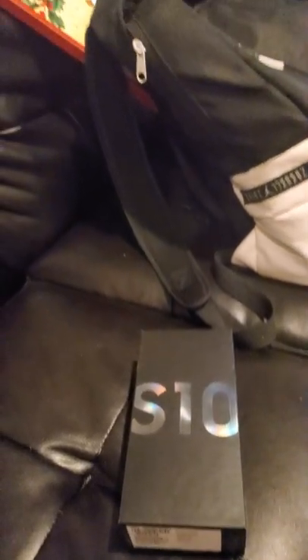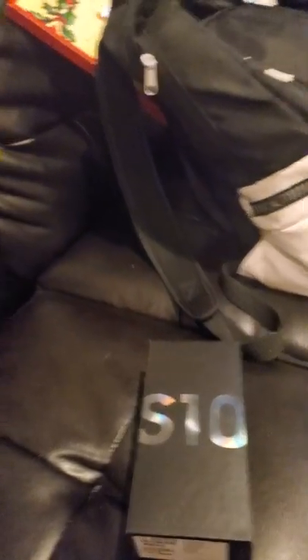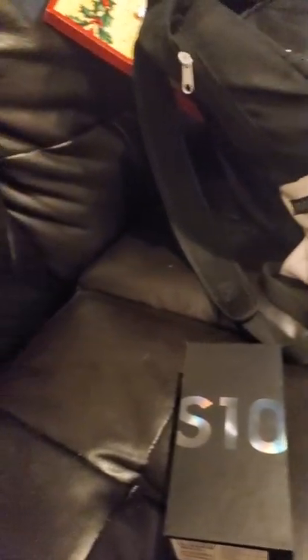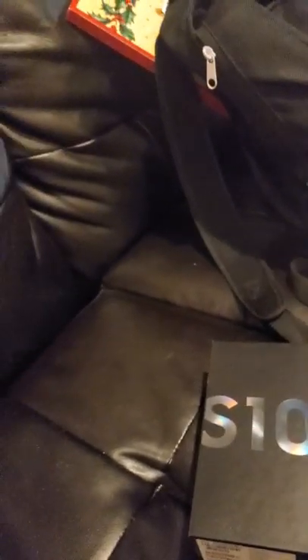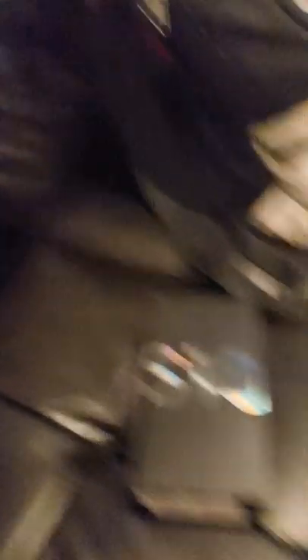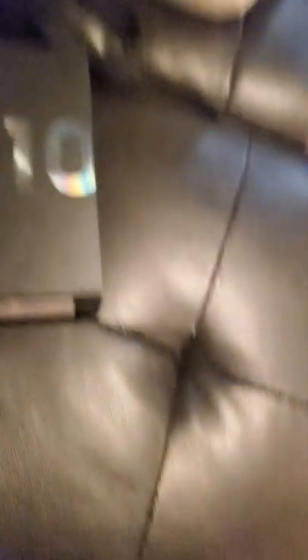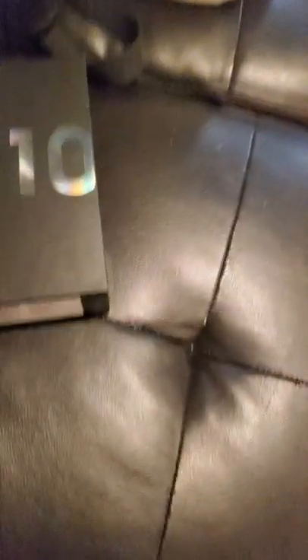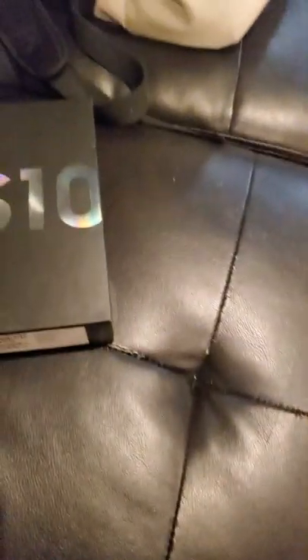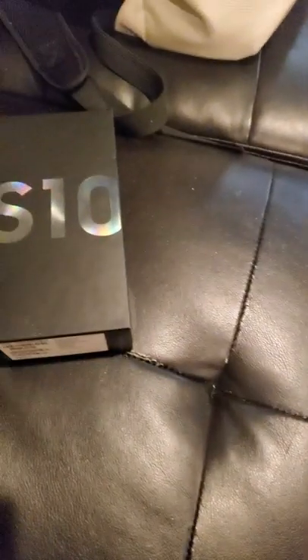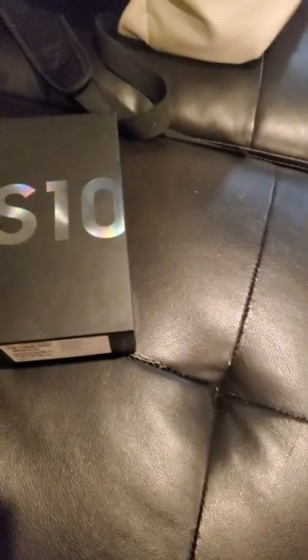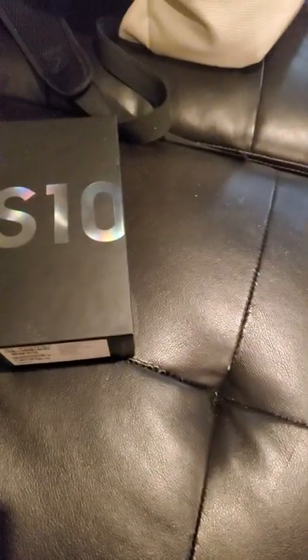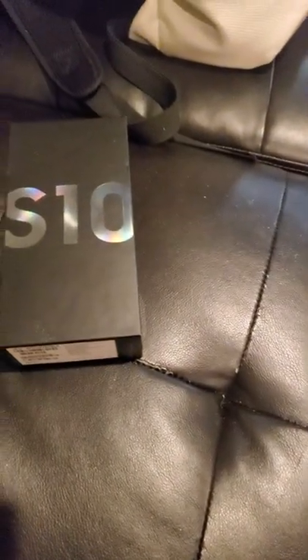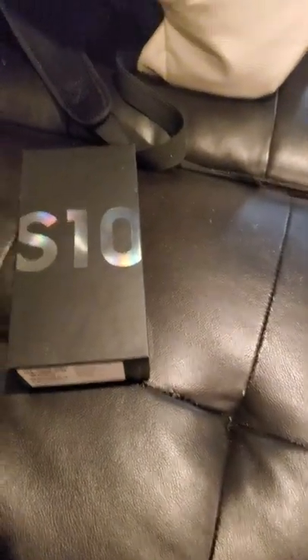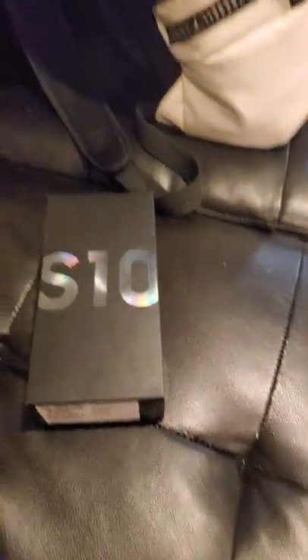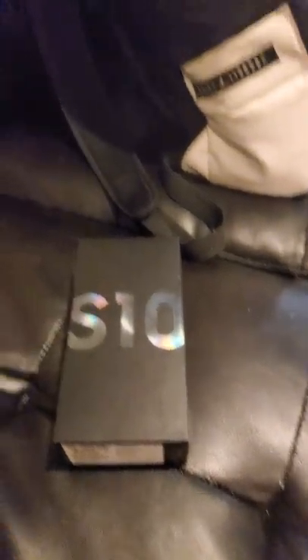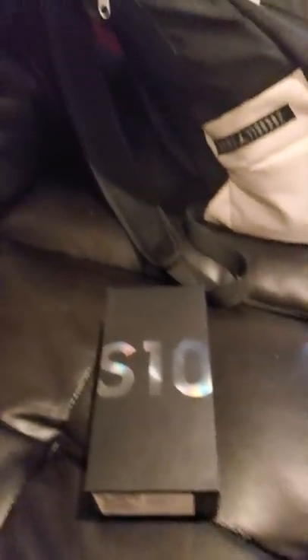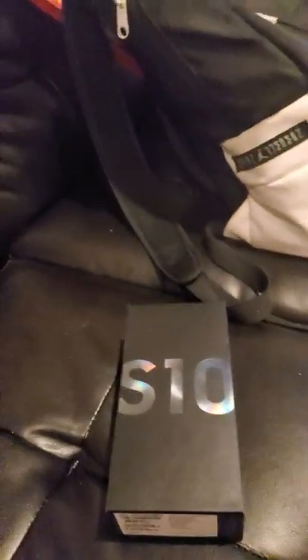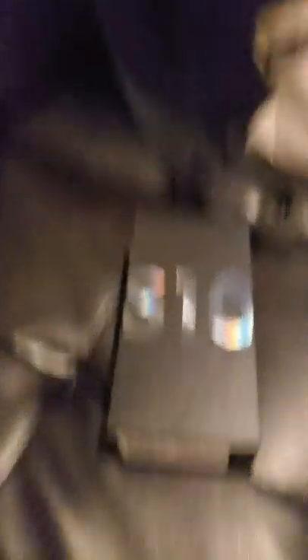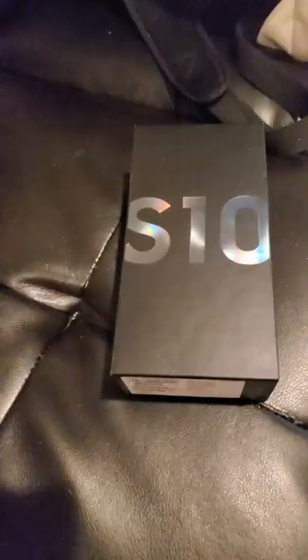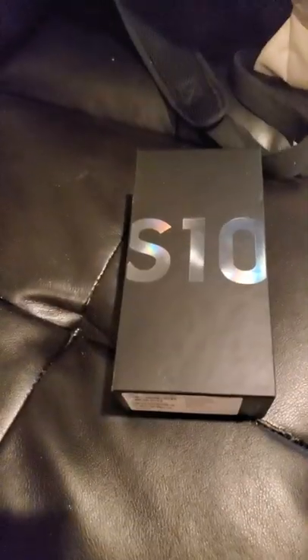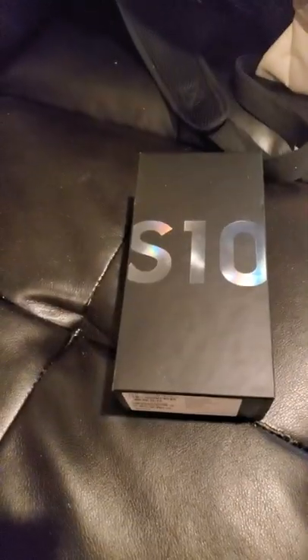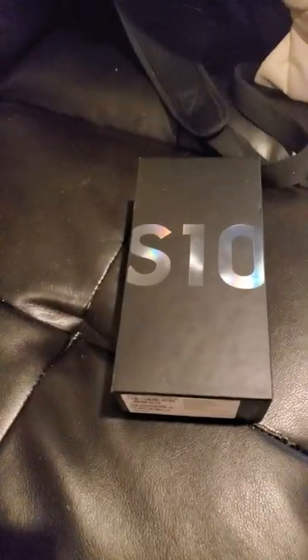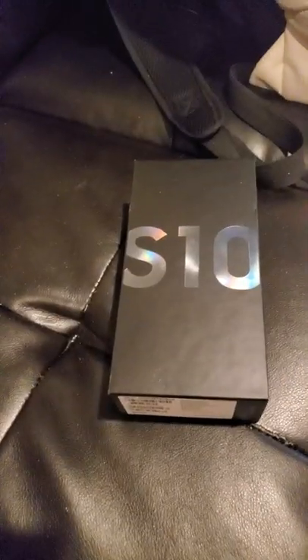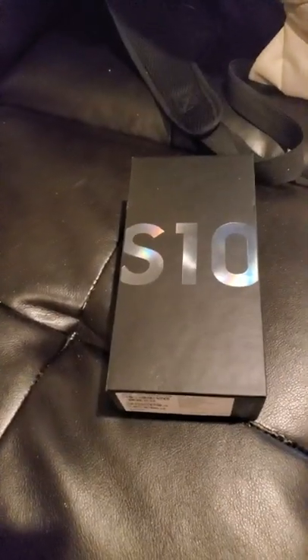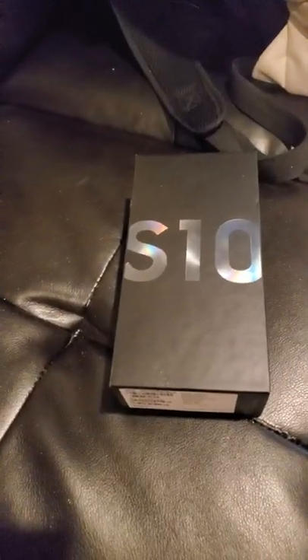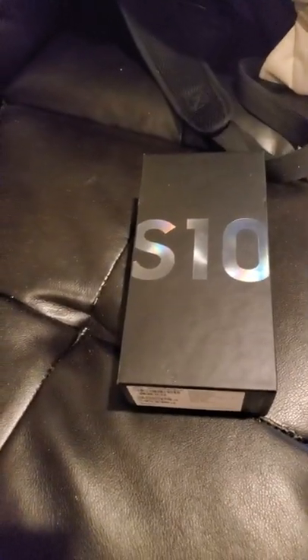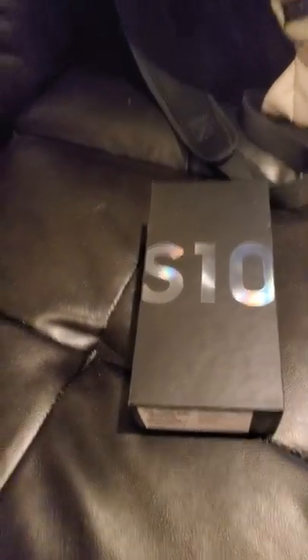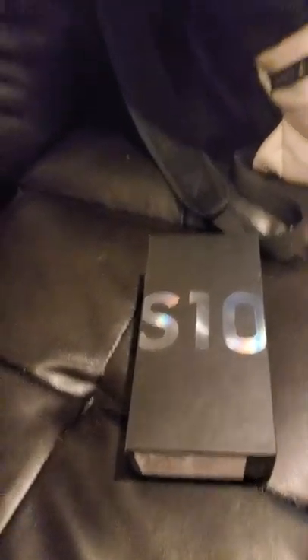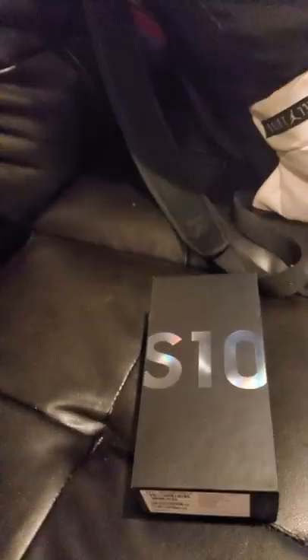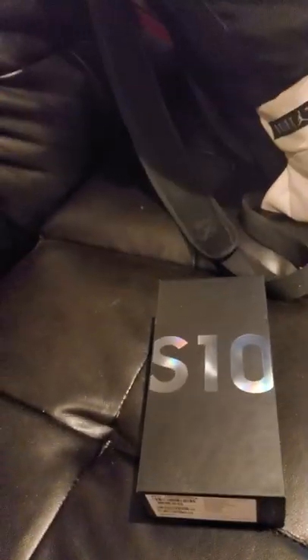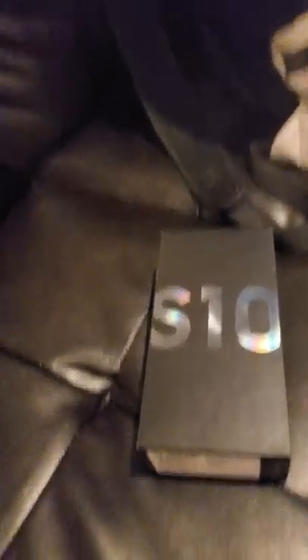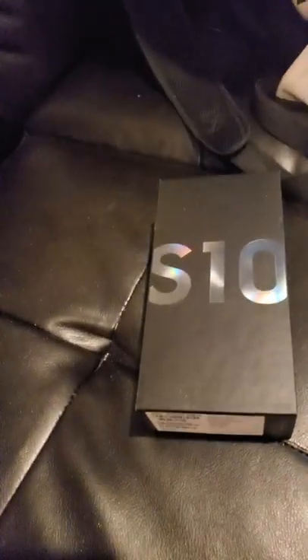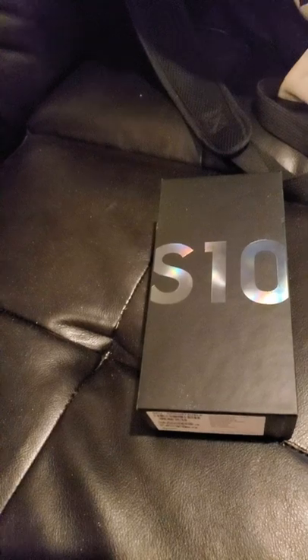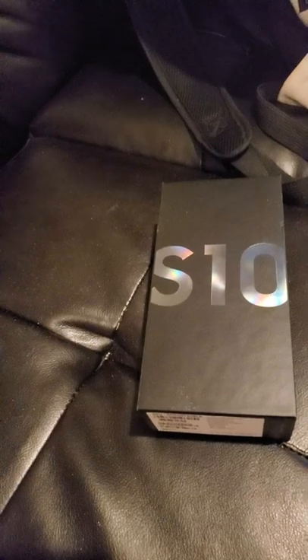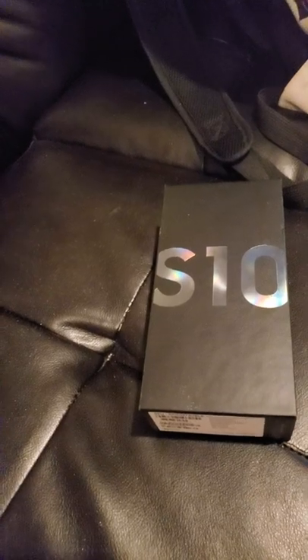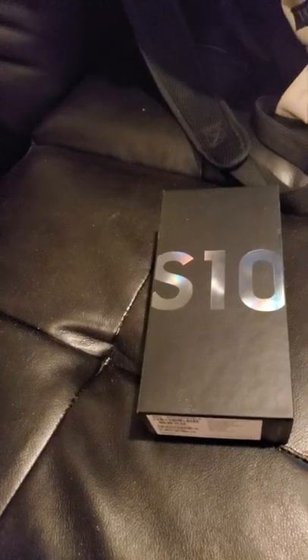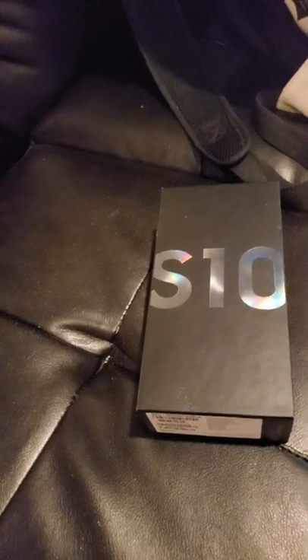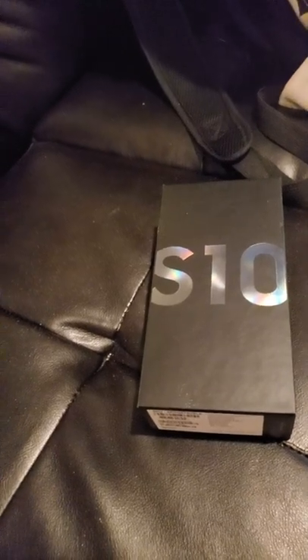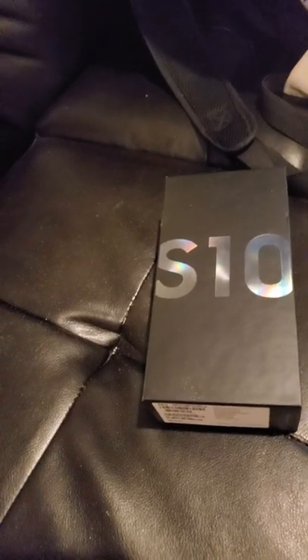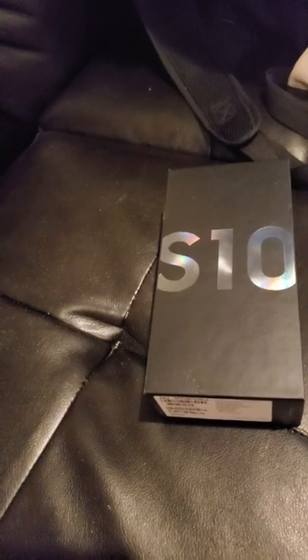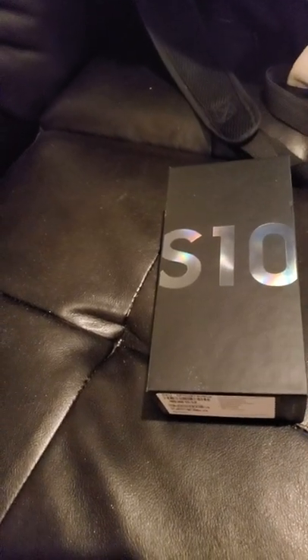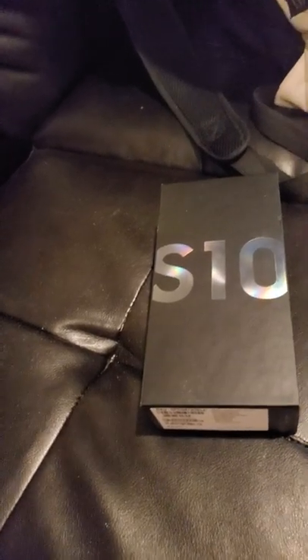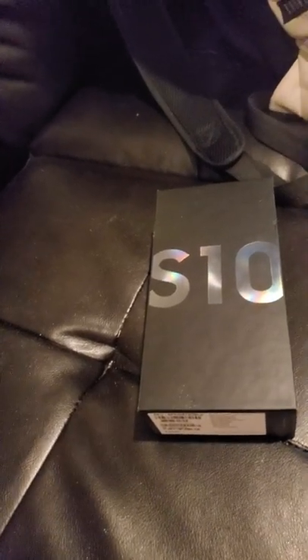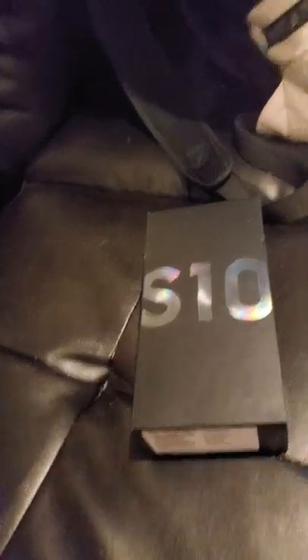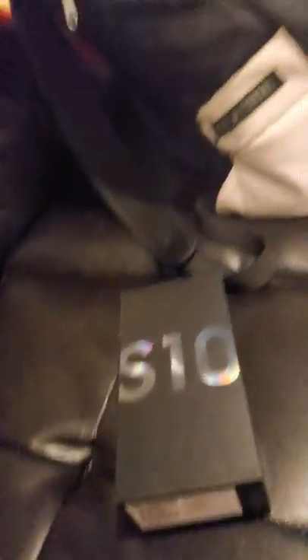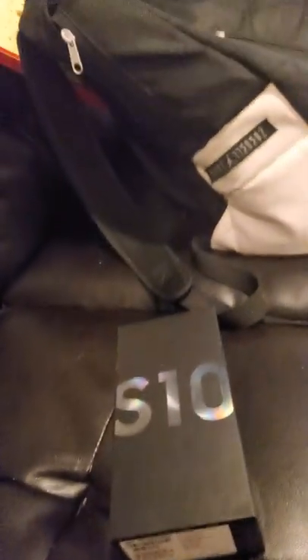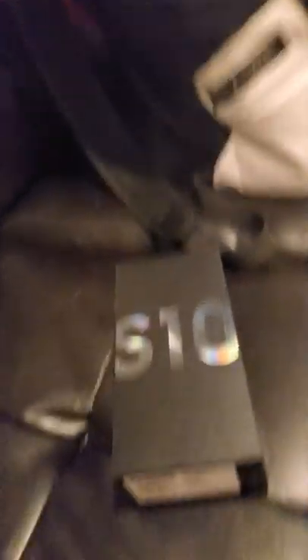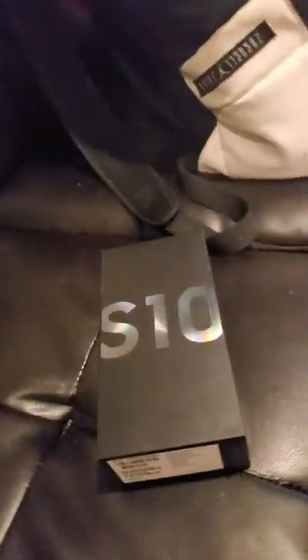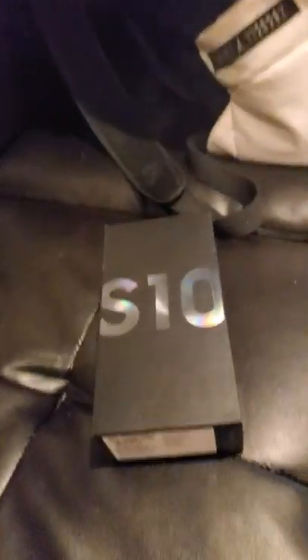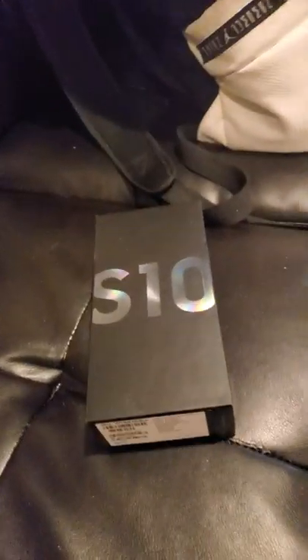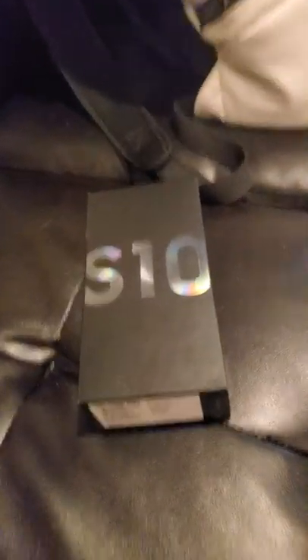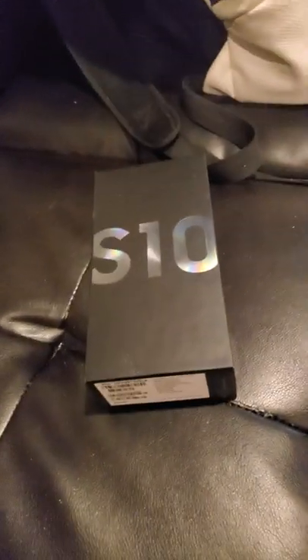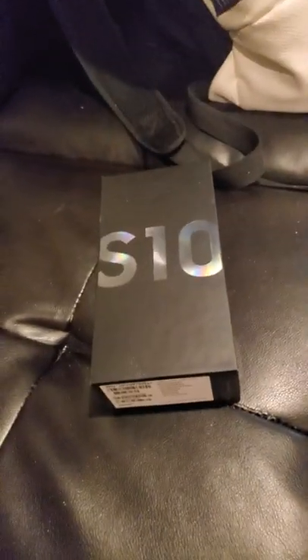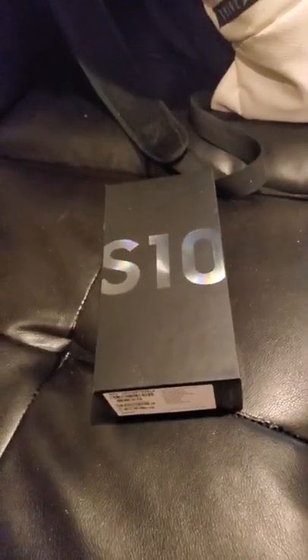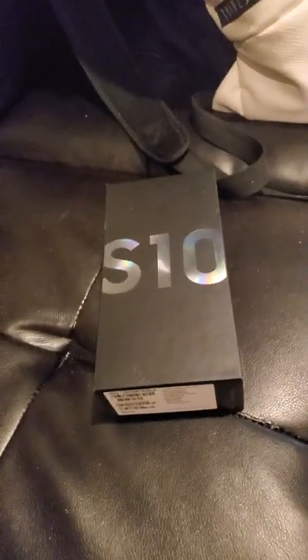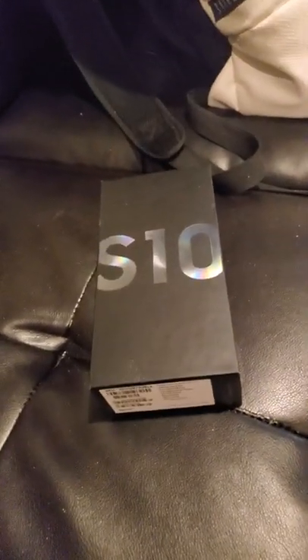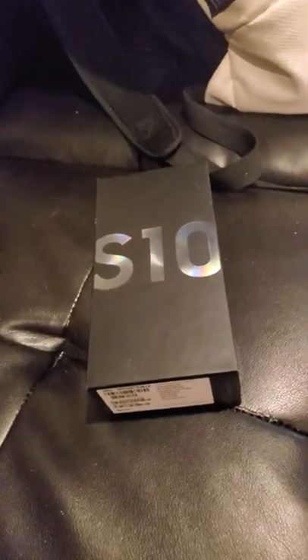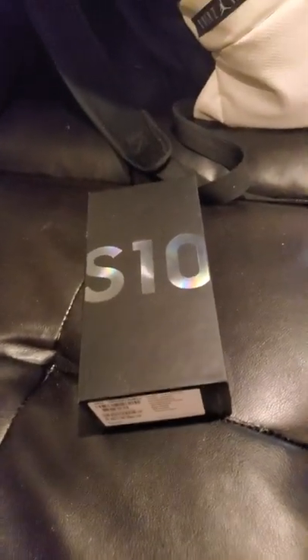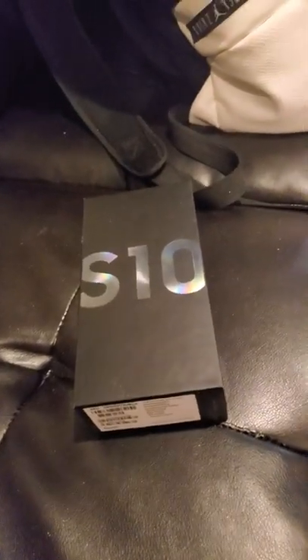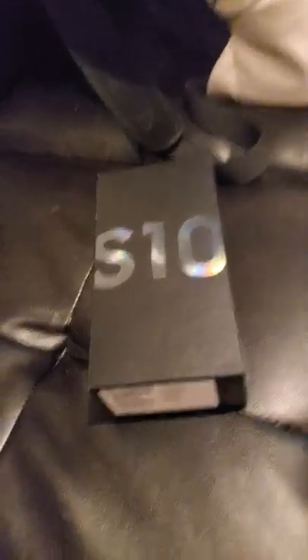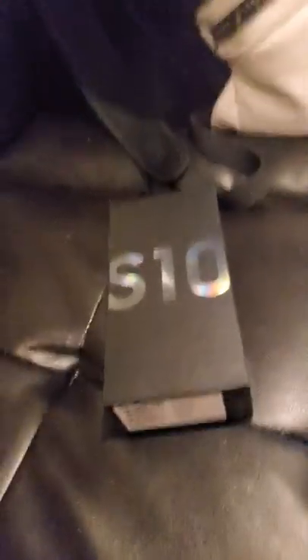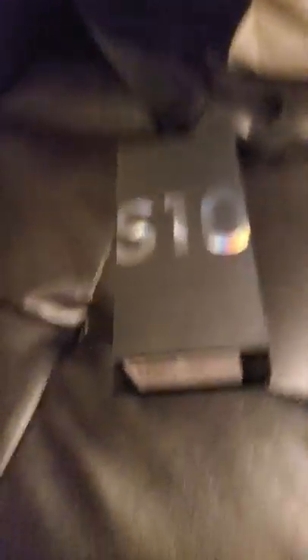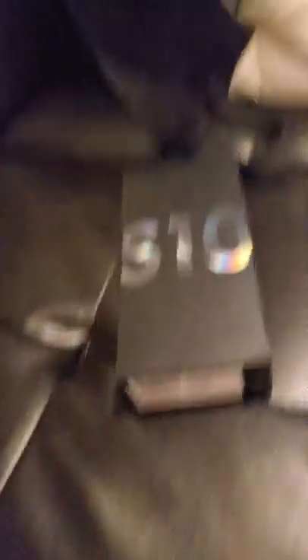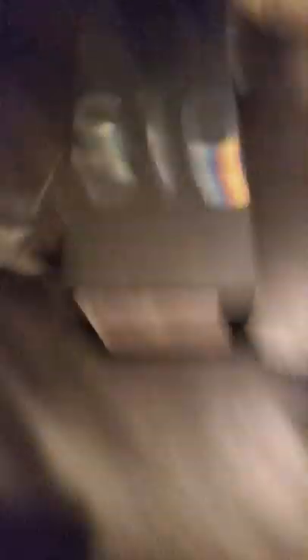Hey guys! Today I will be unboxing my new phone that I got for Christmas!